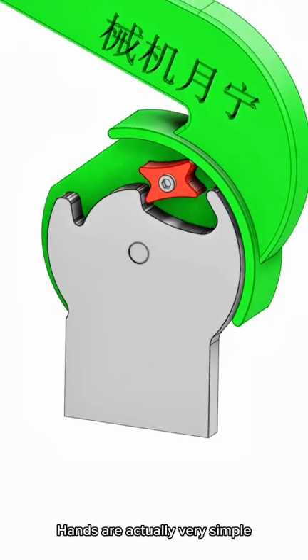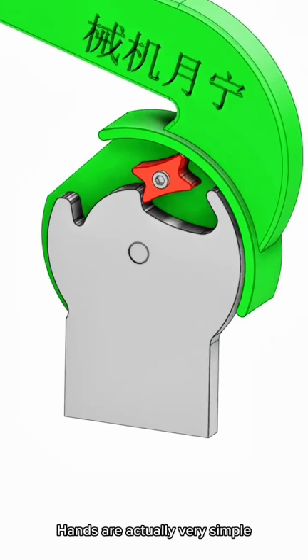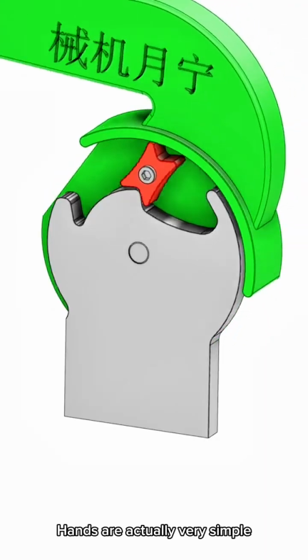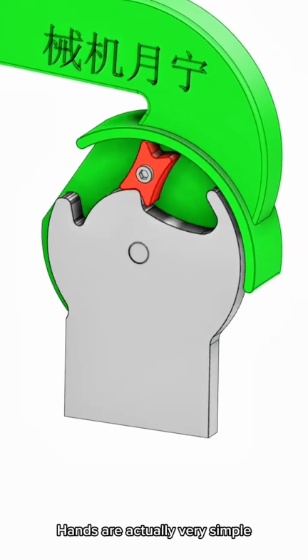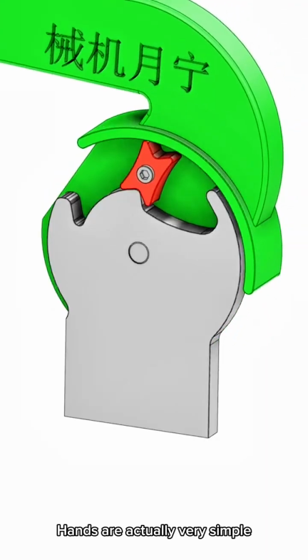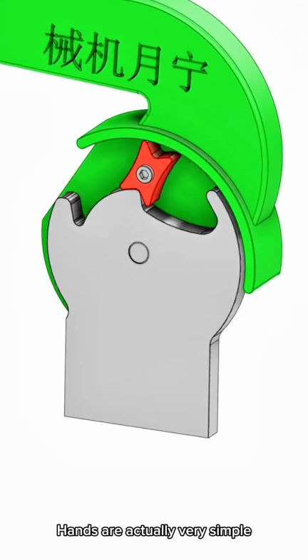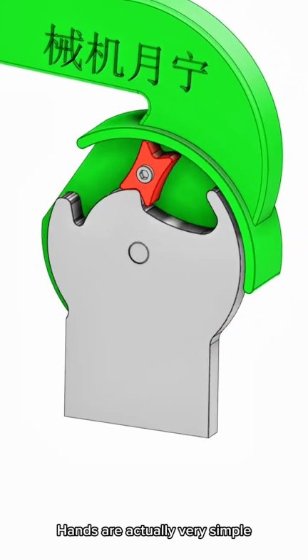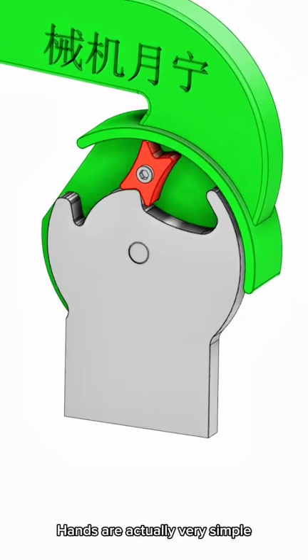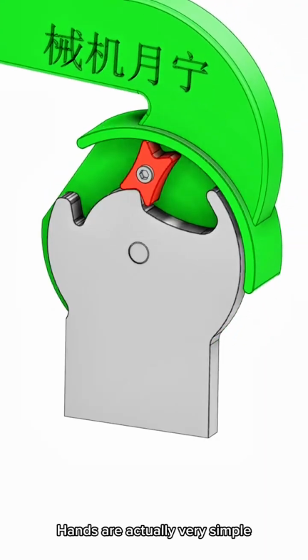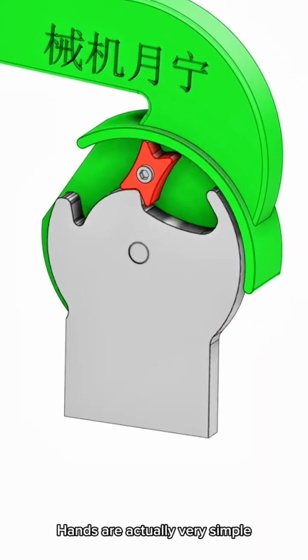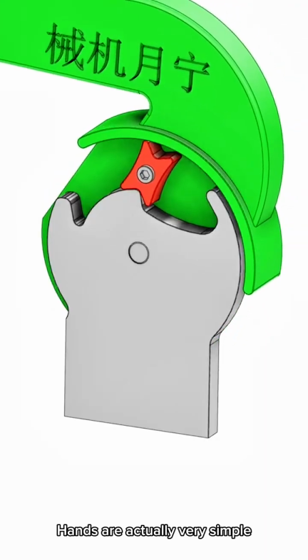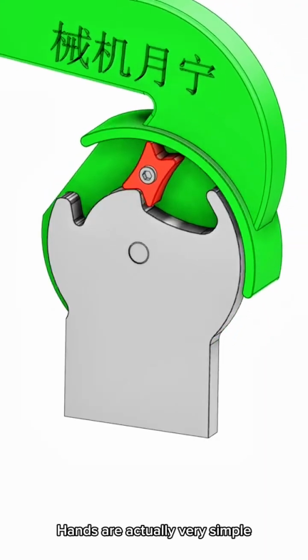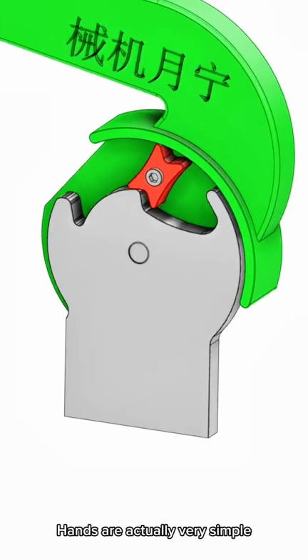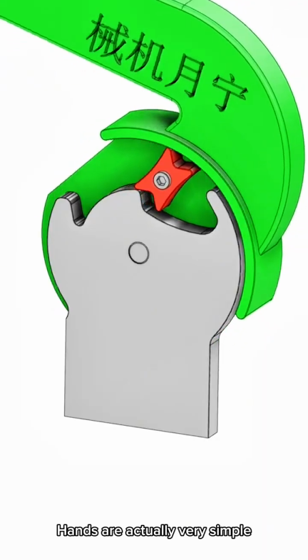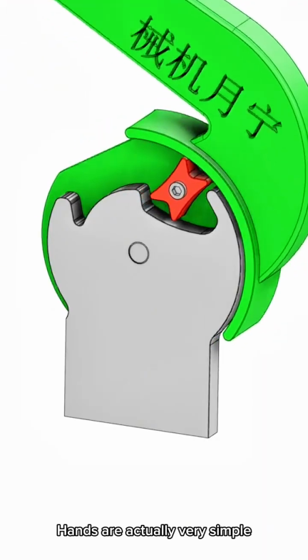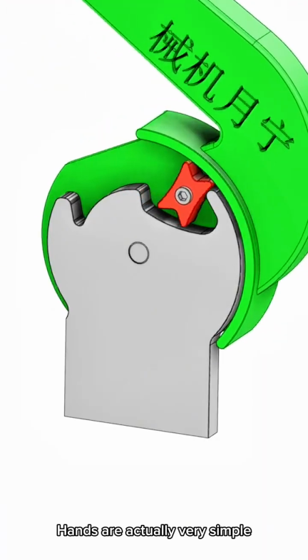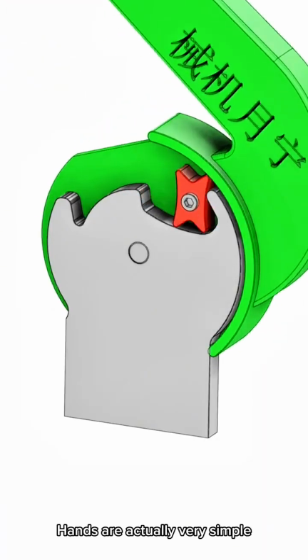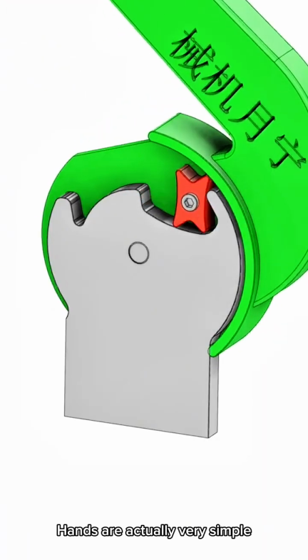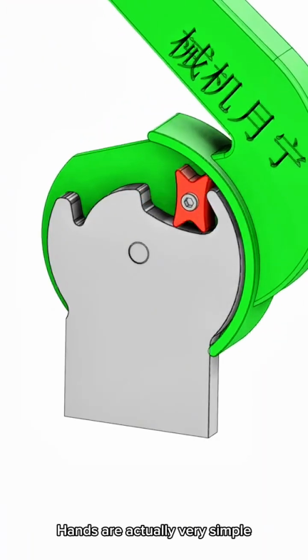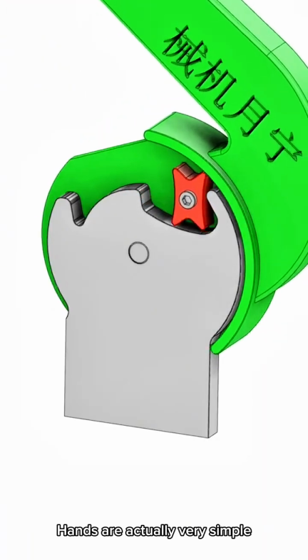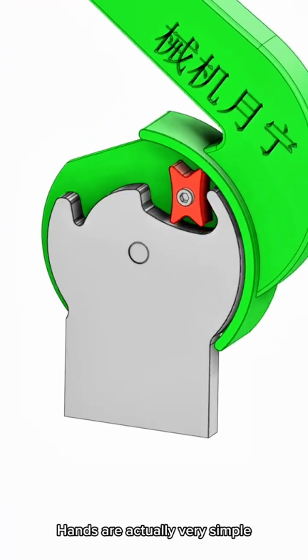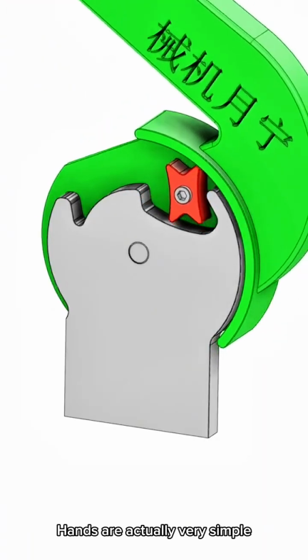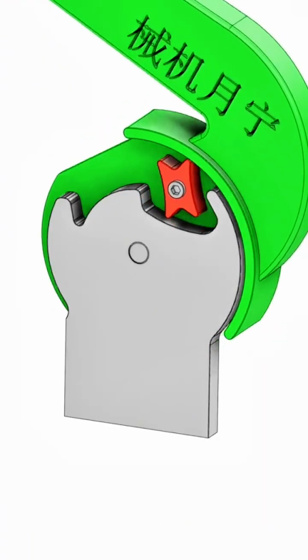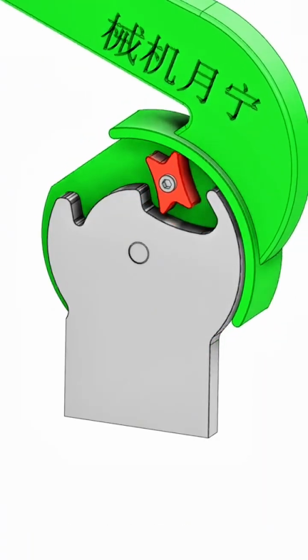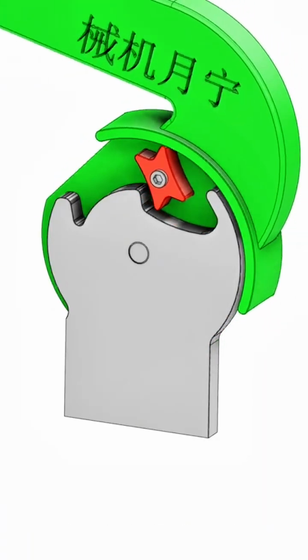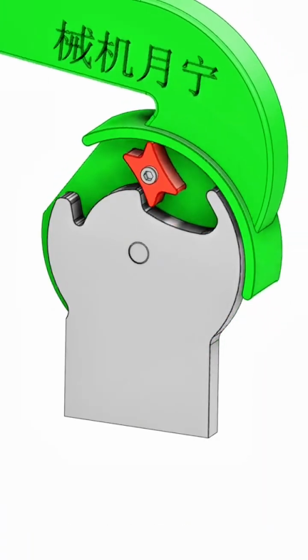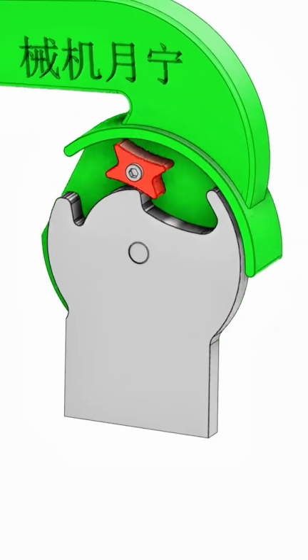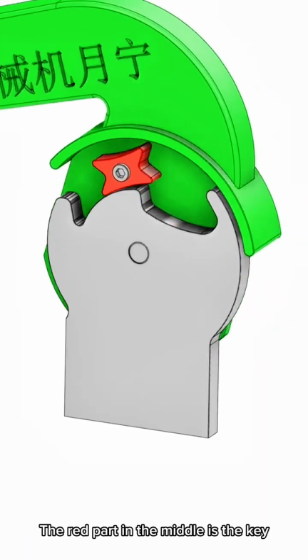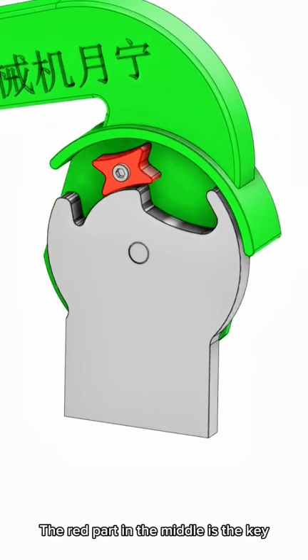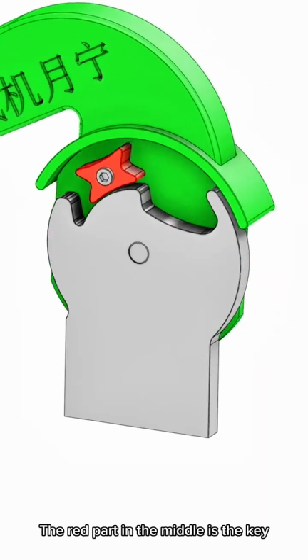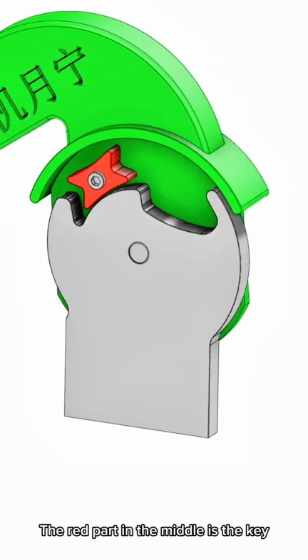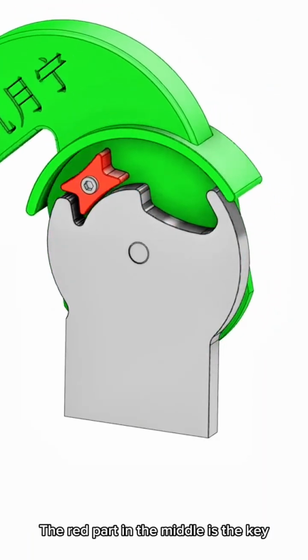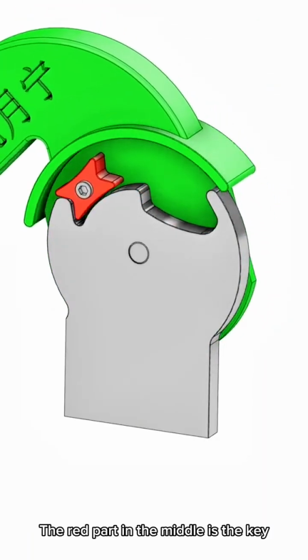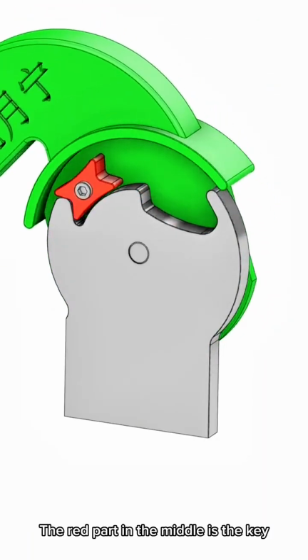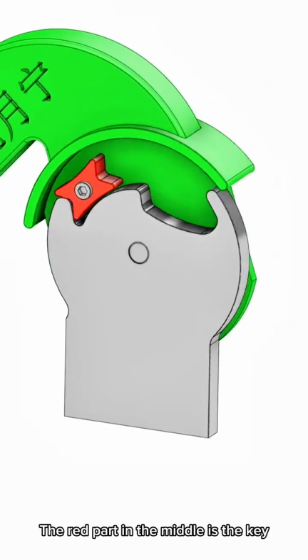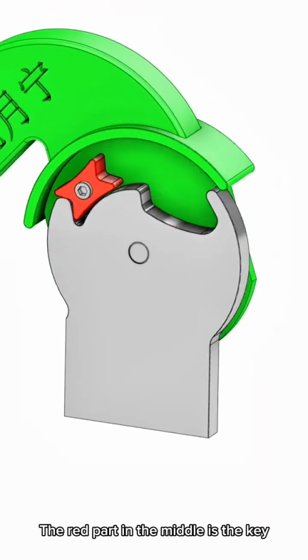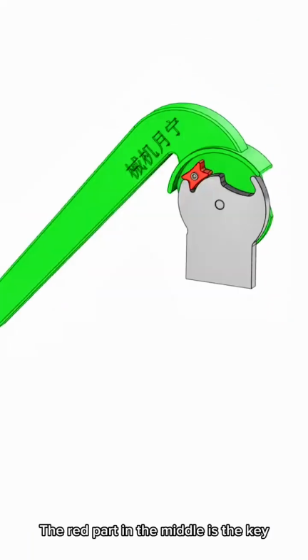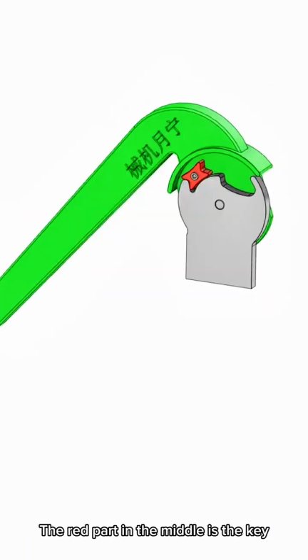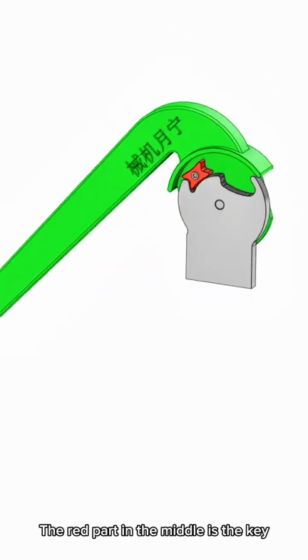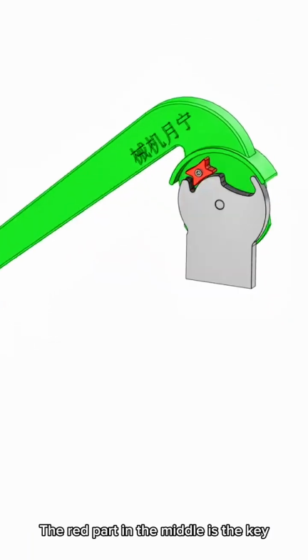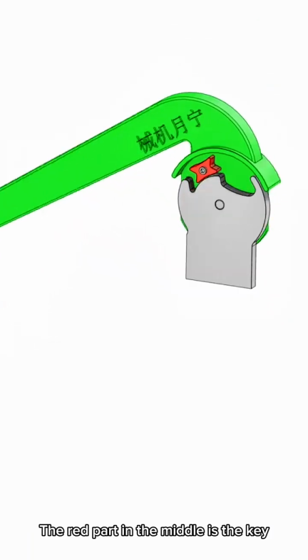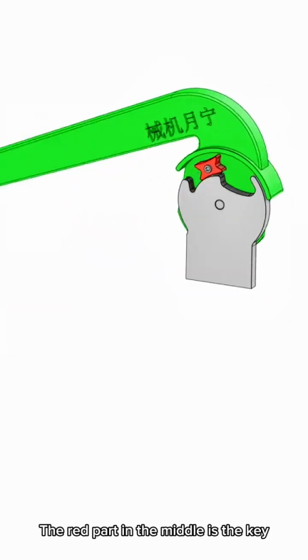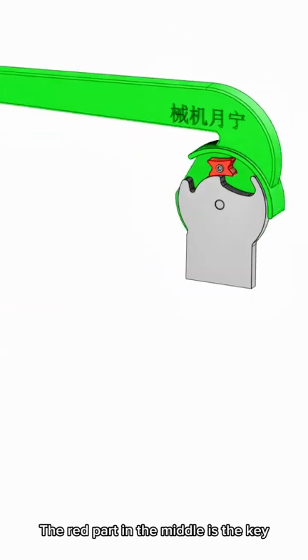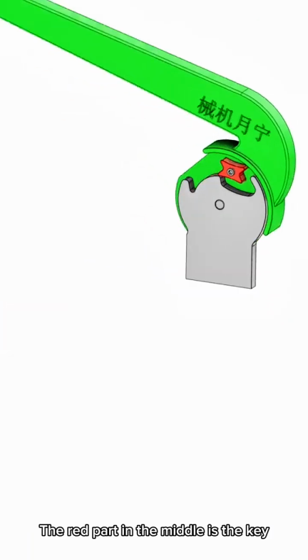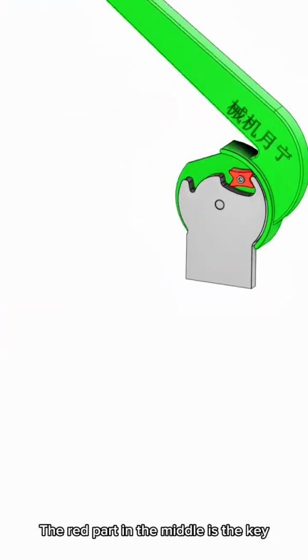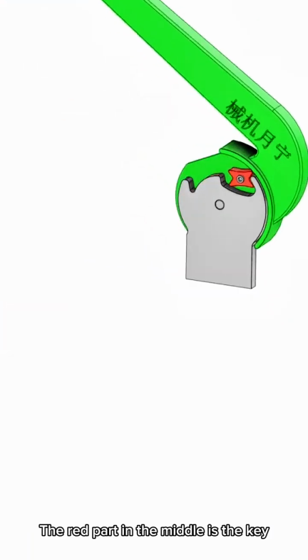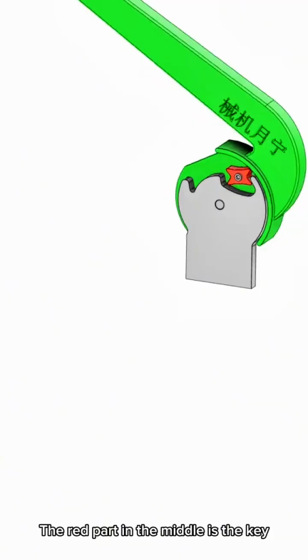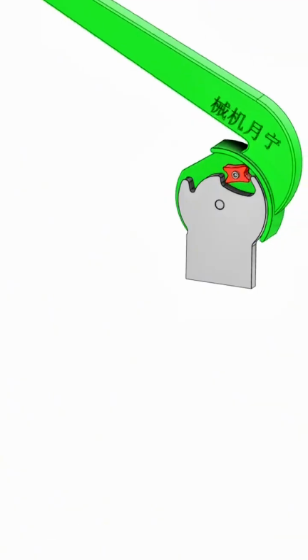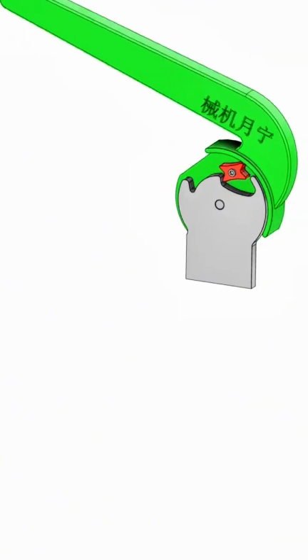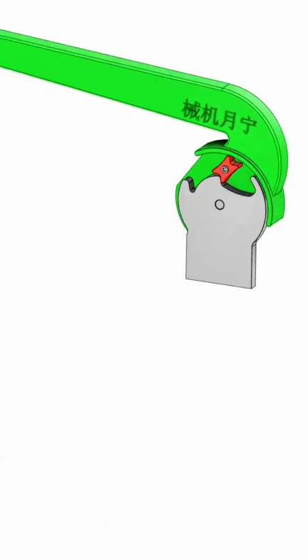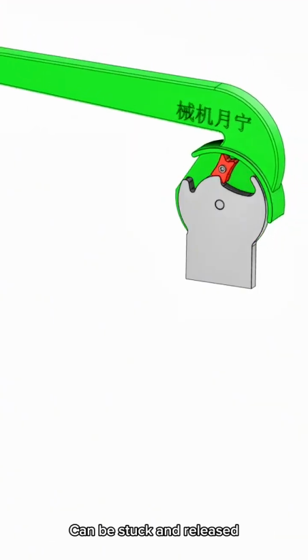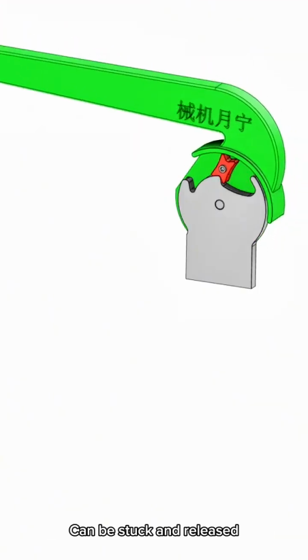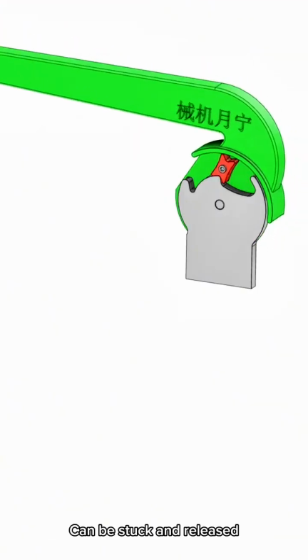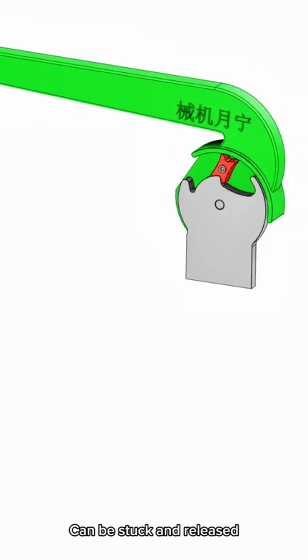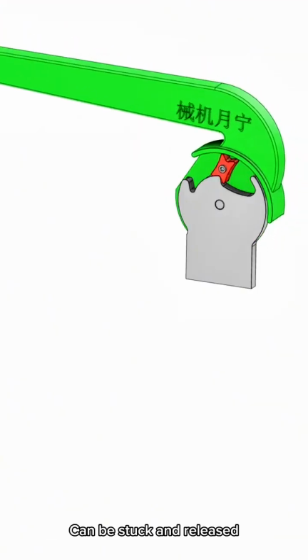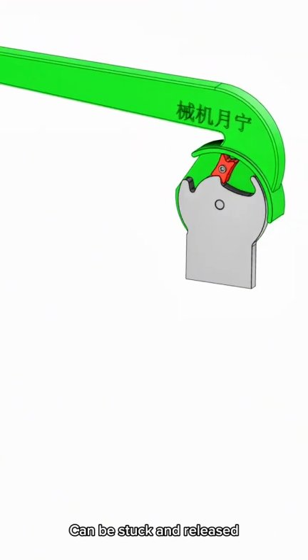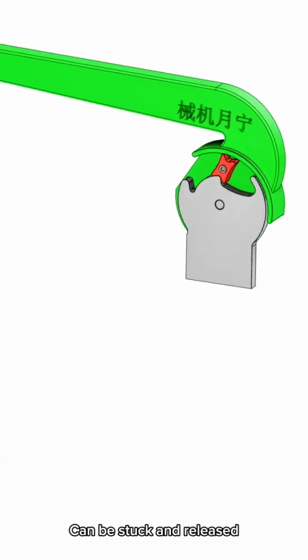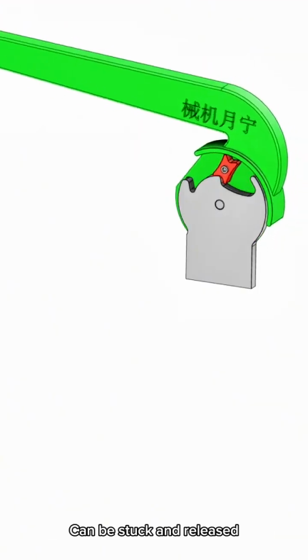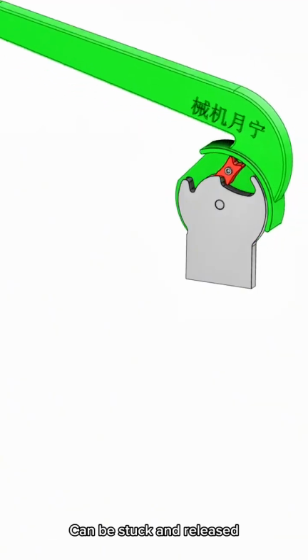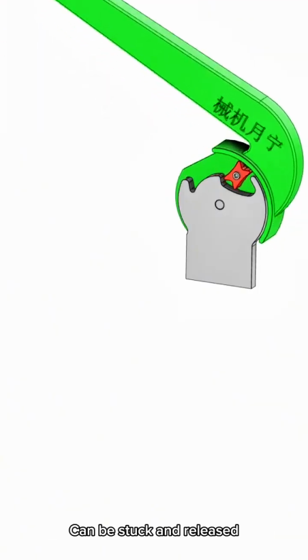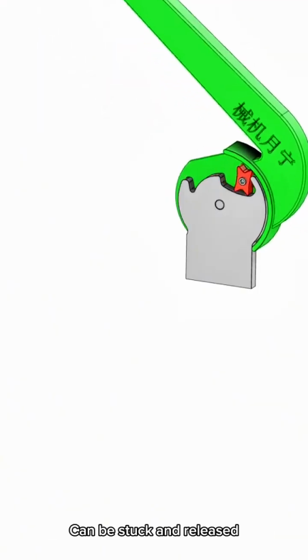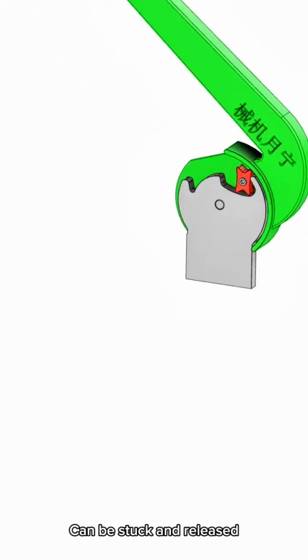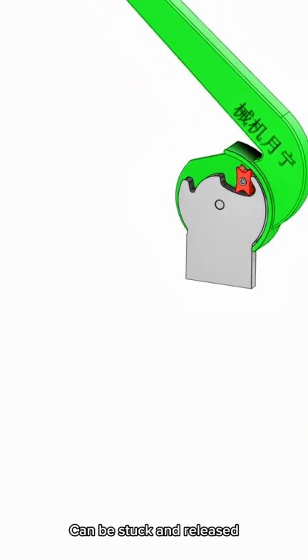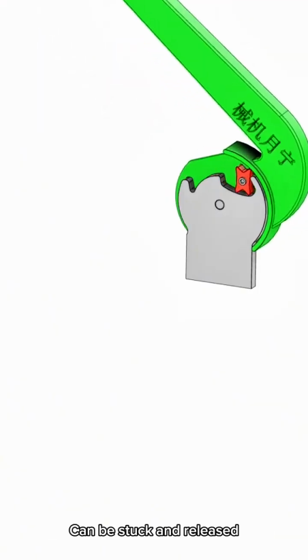Hands are actually very simple. The red part in the middle is the key — it can be stuck and released.